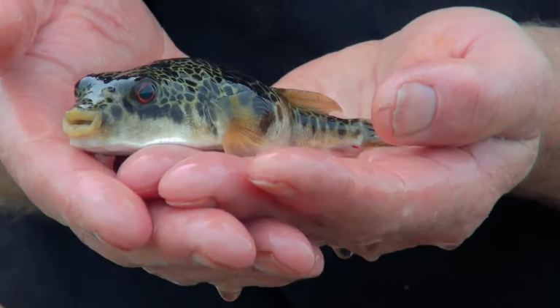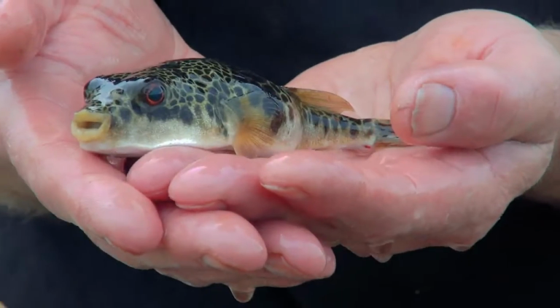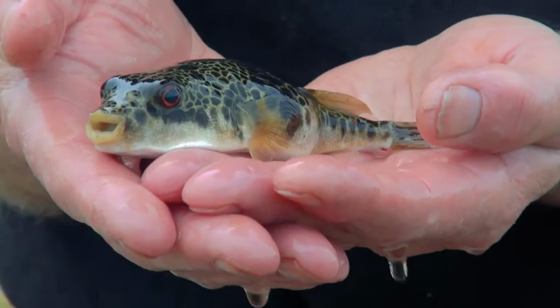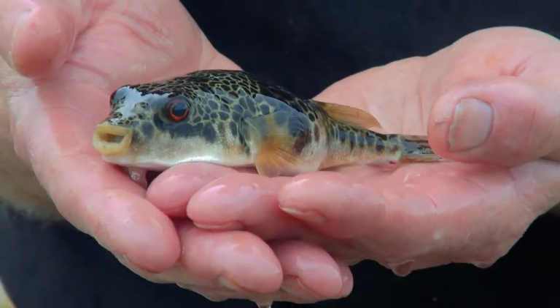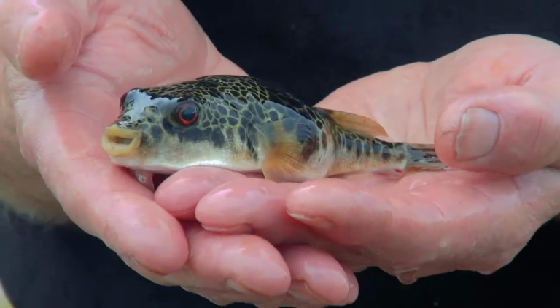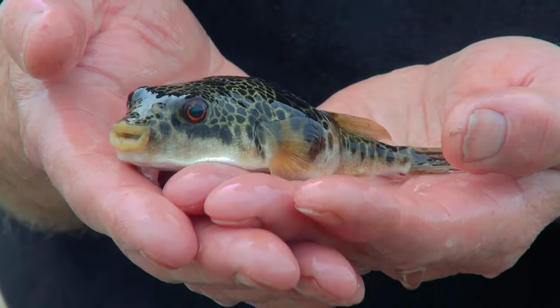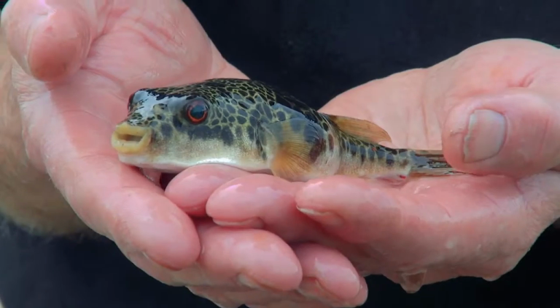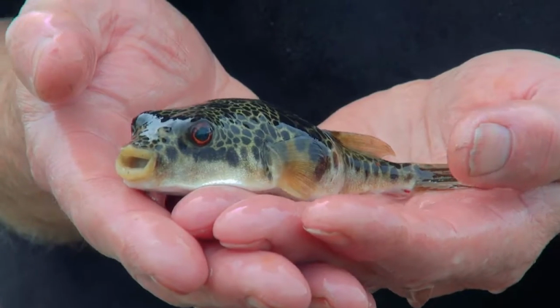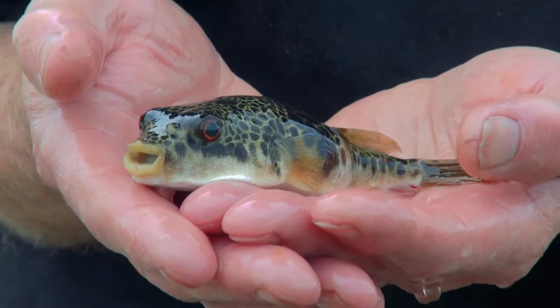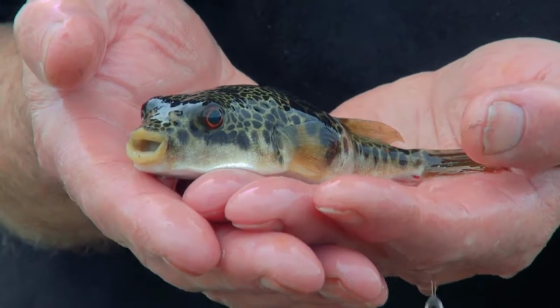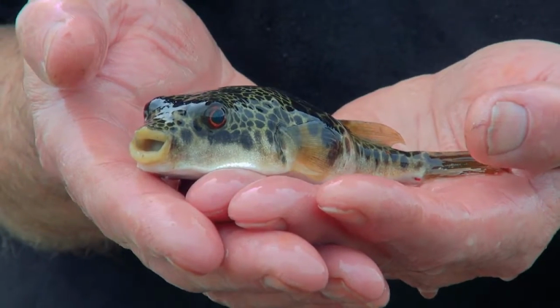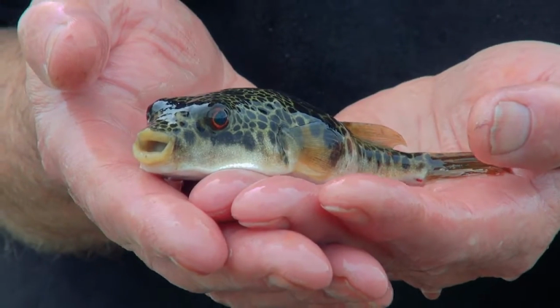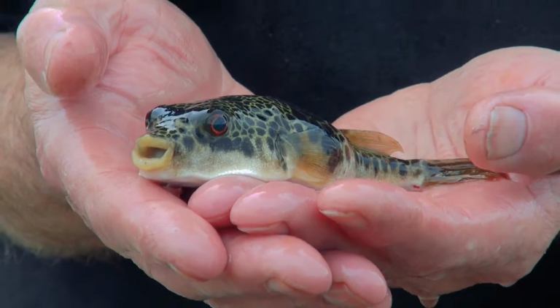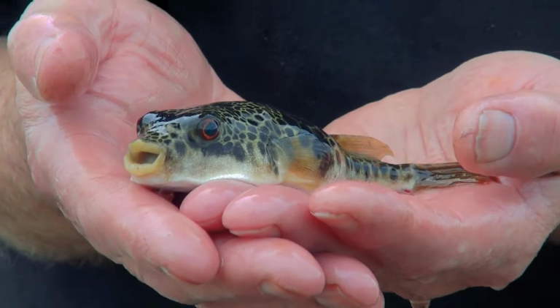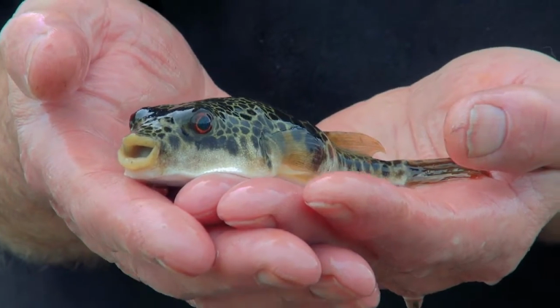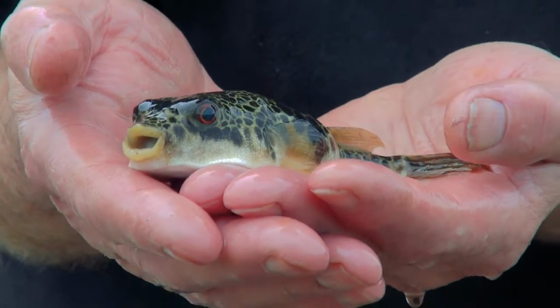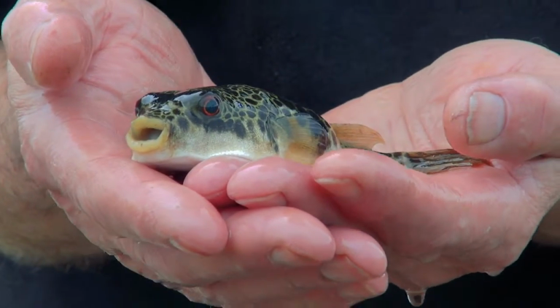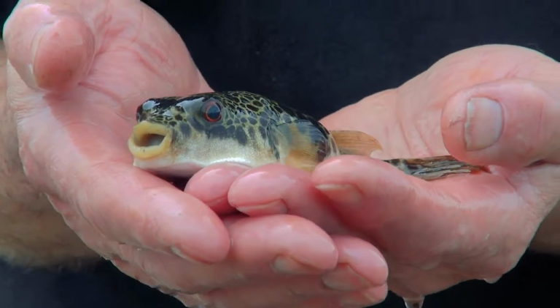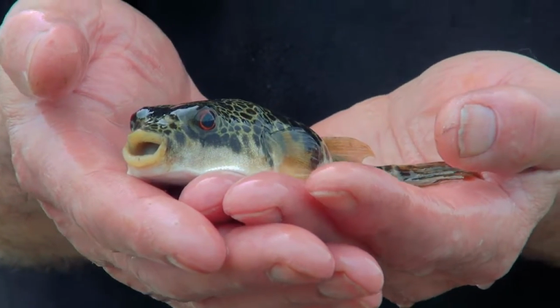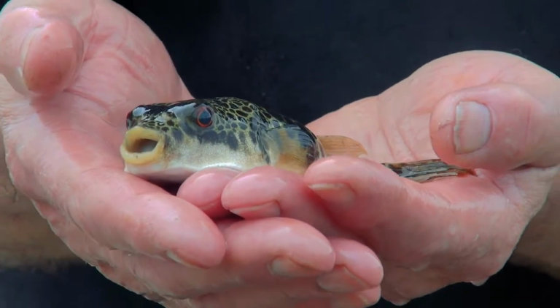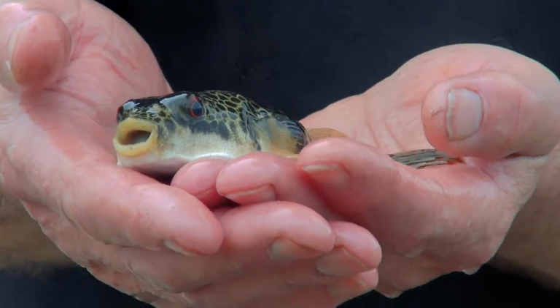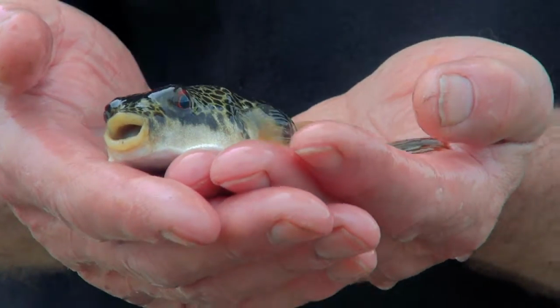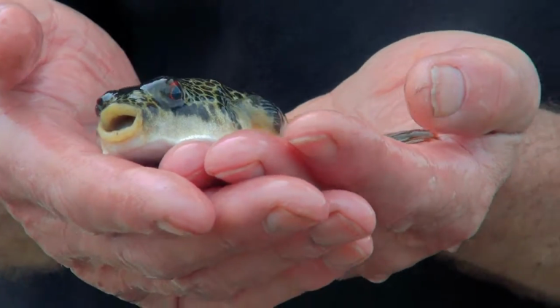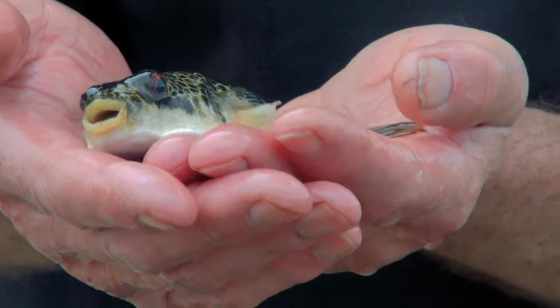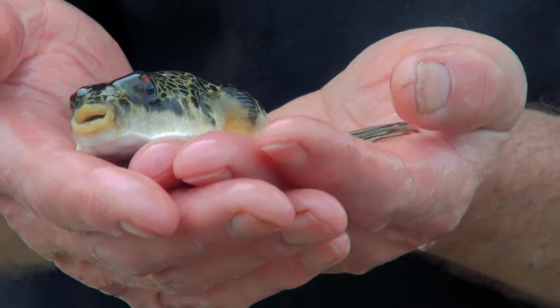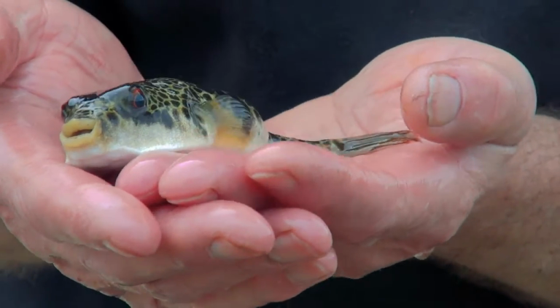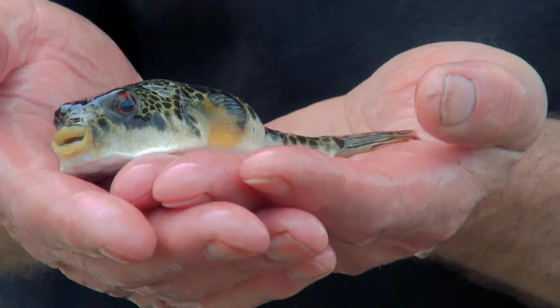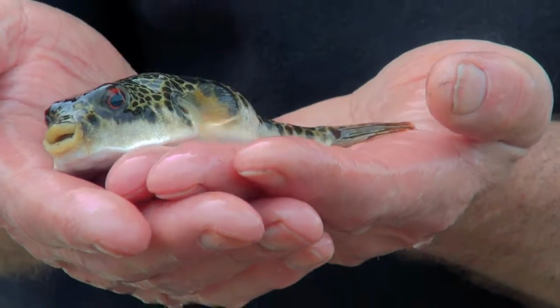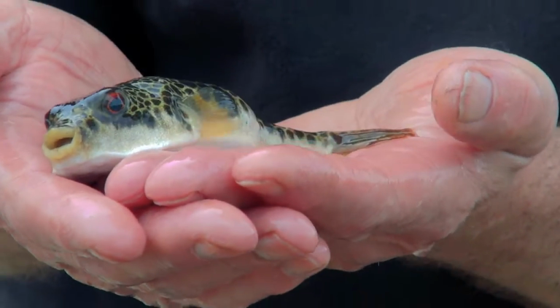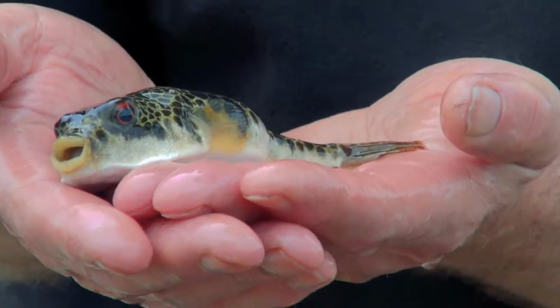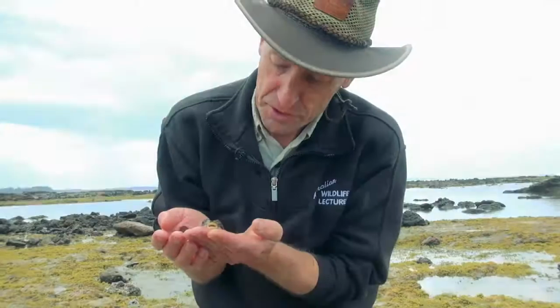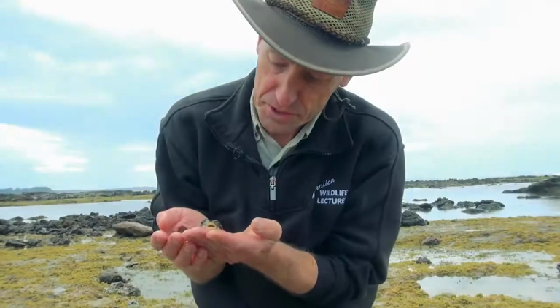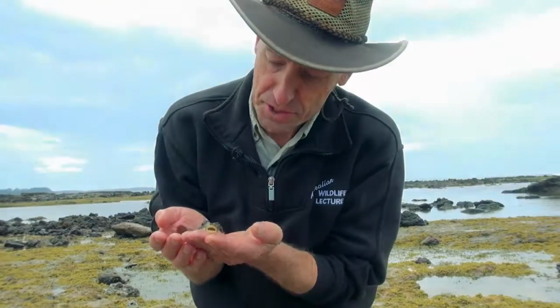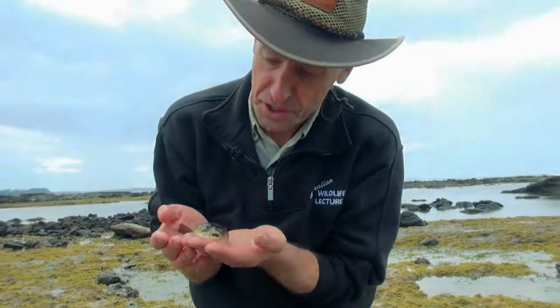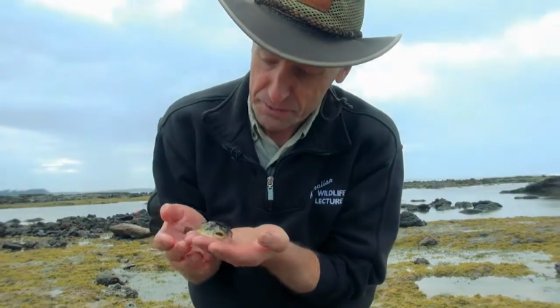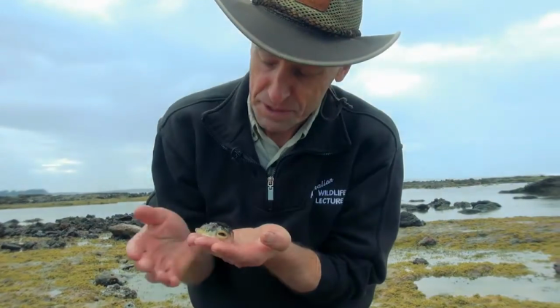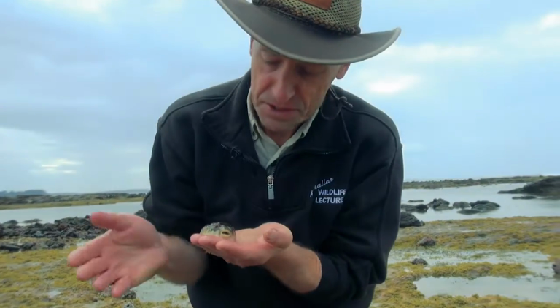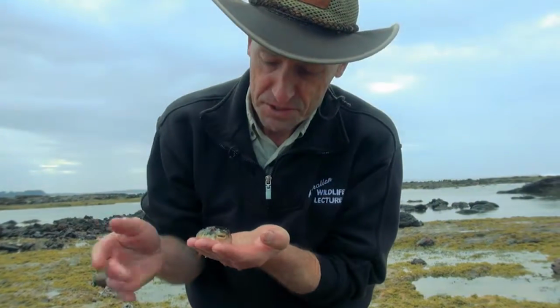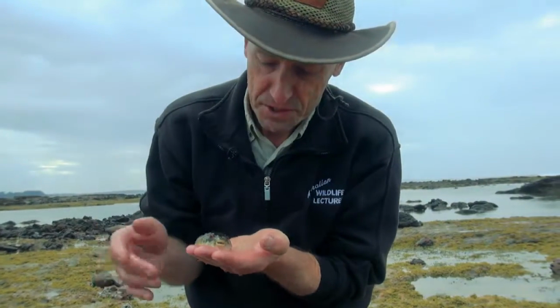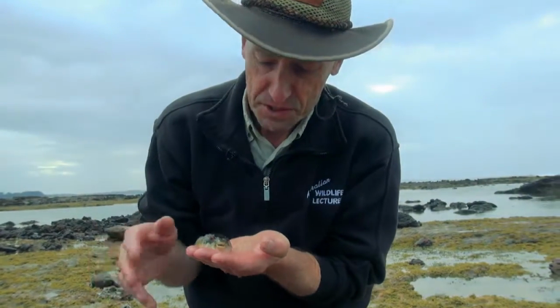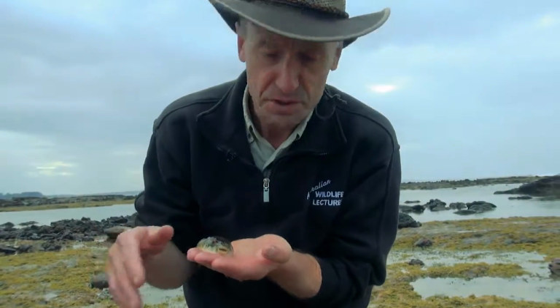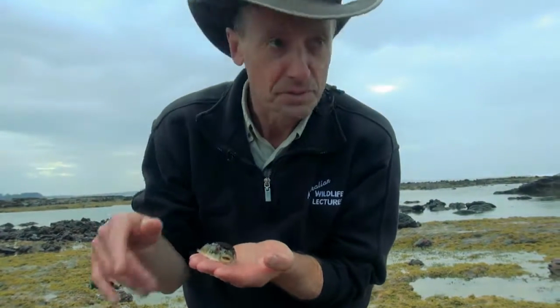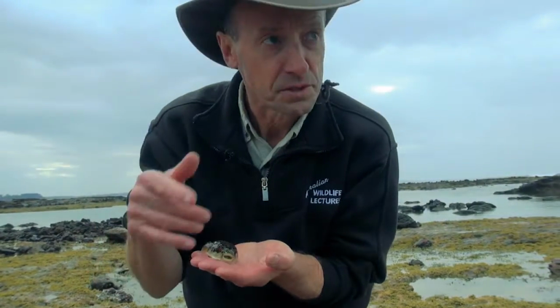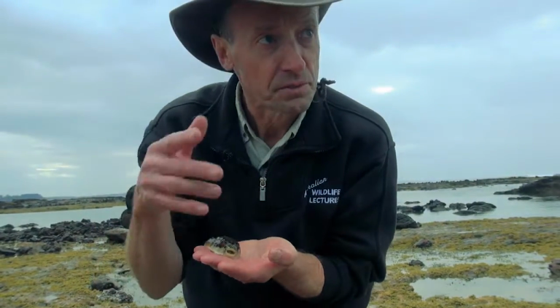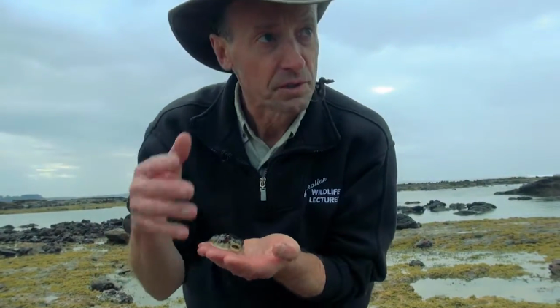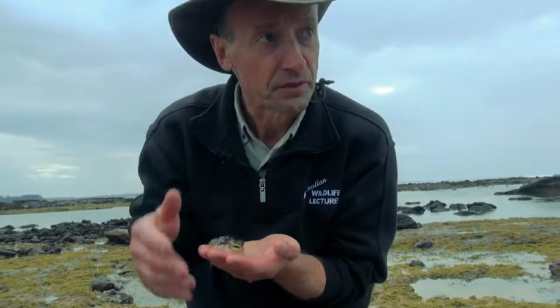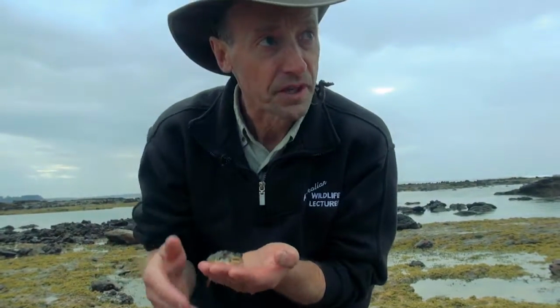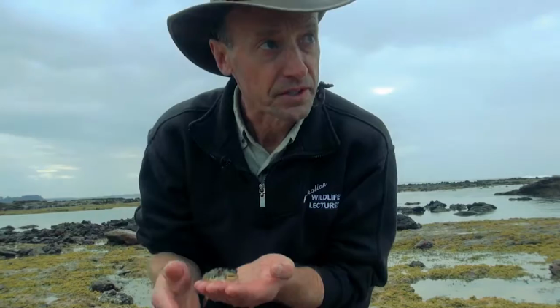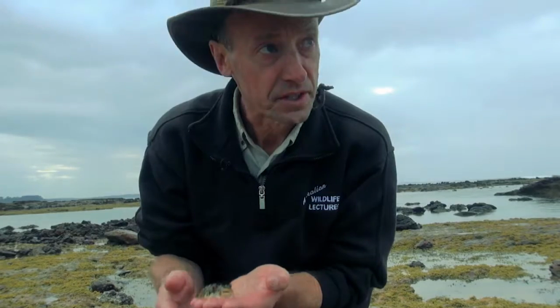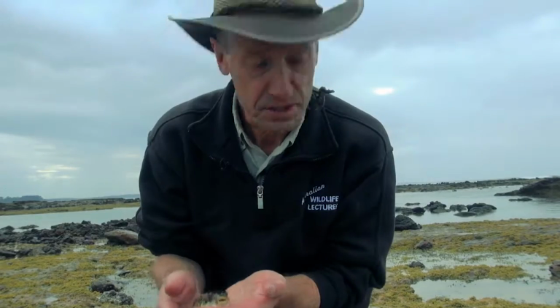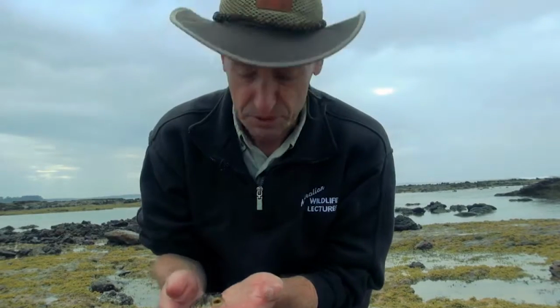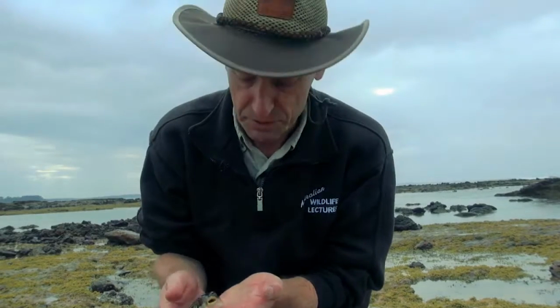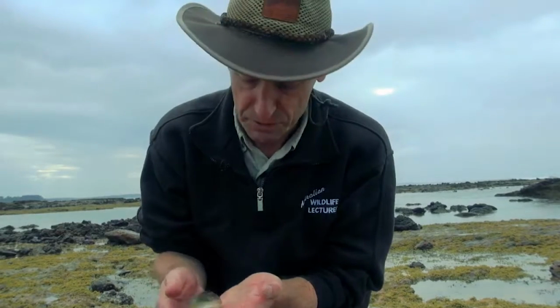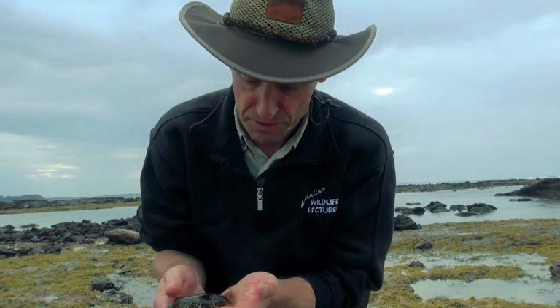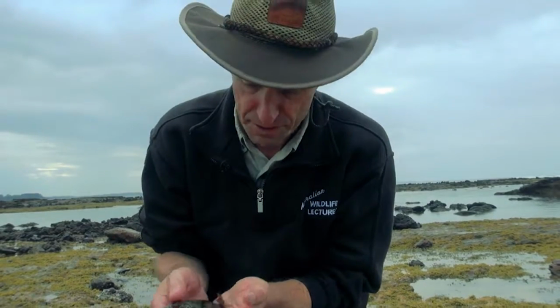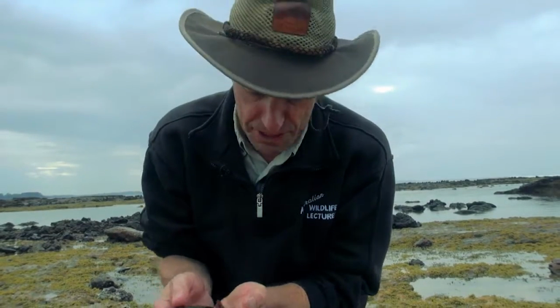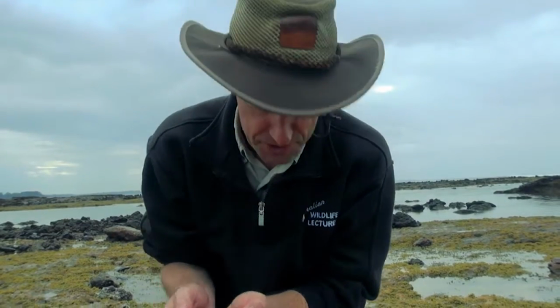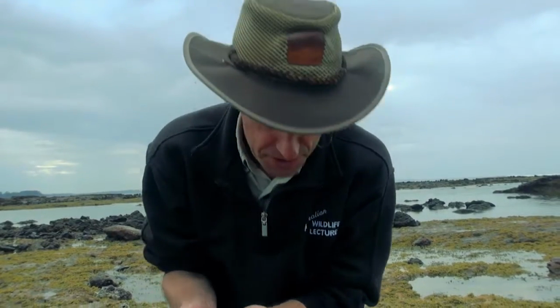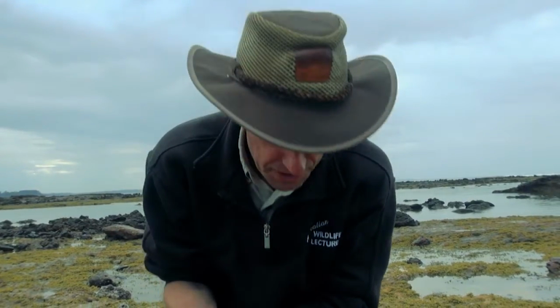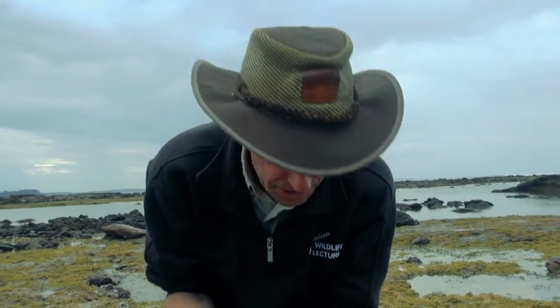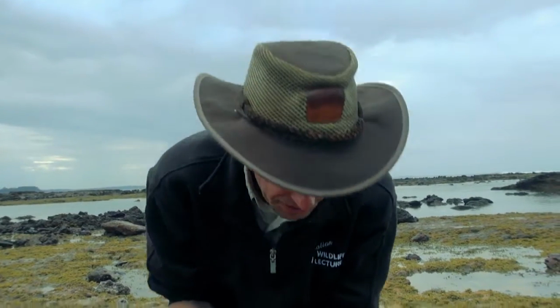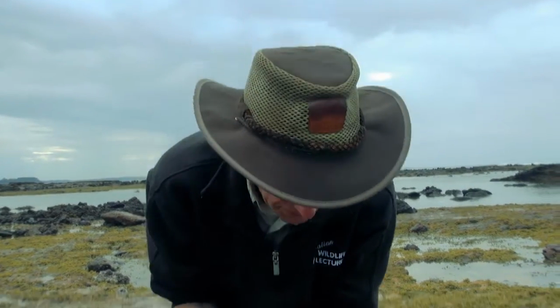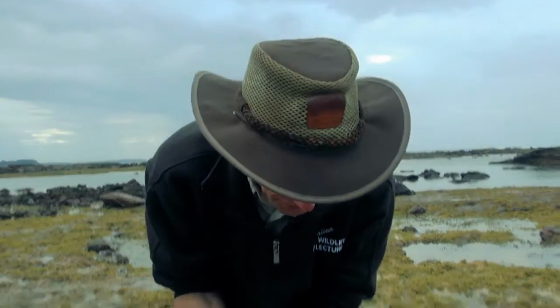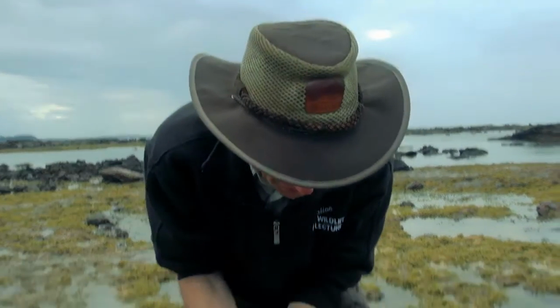We'll pop it back where she should be, back in a little pool, and the tide will be in soon, and she'll be swimming up out there and looking for her mates. Here we go.